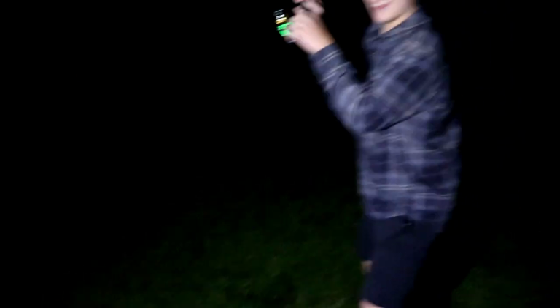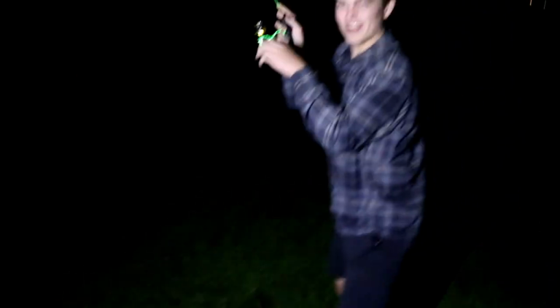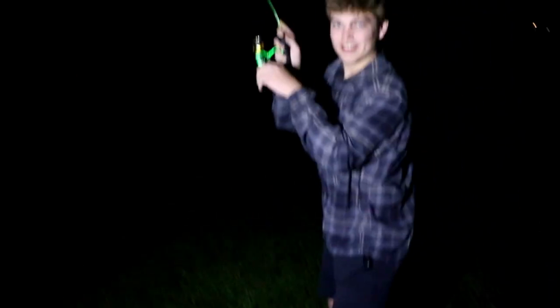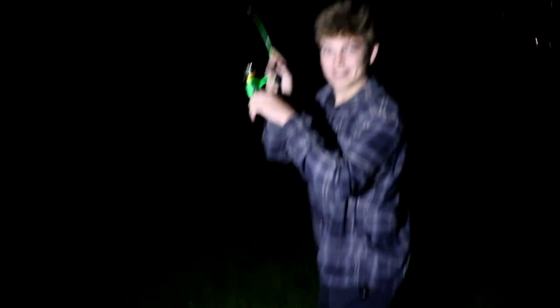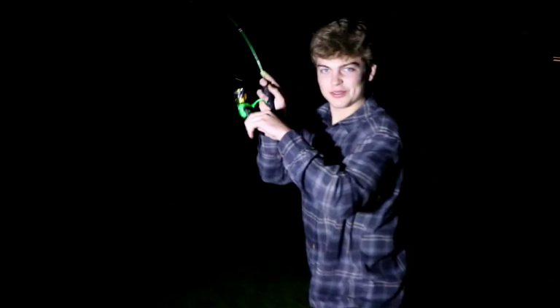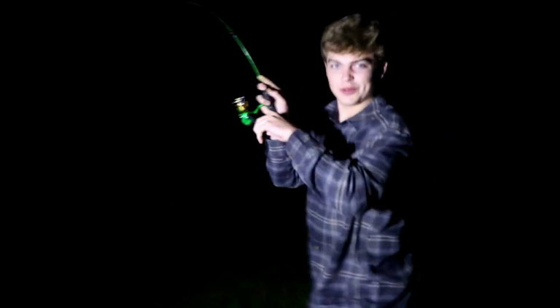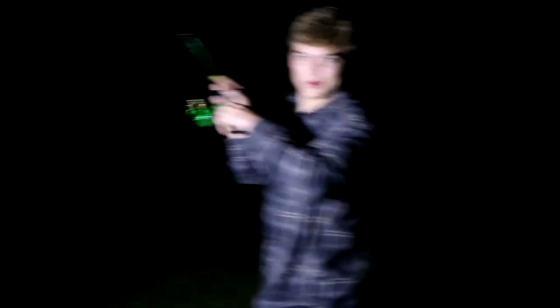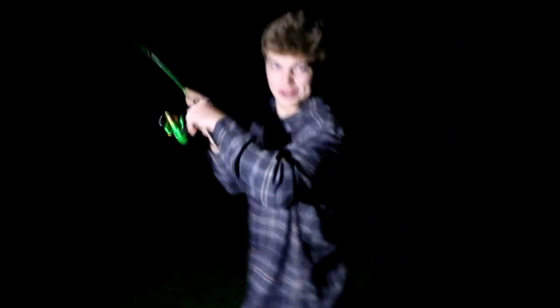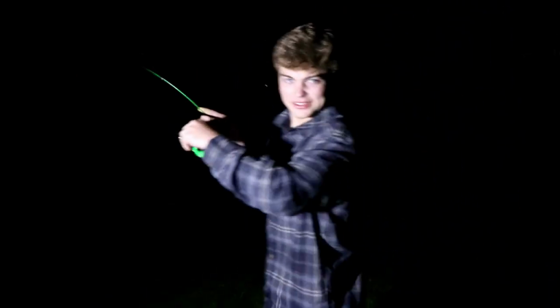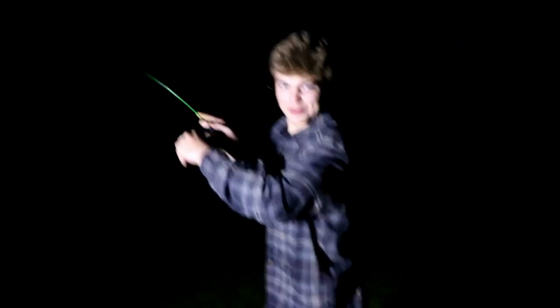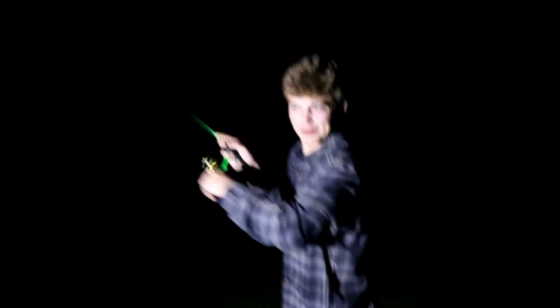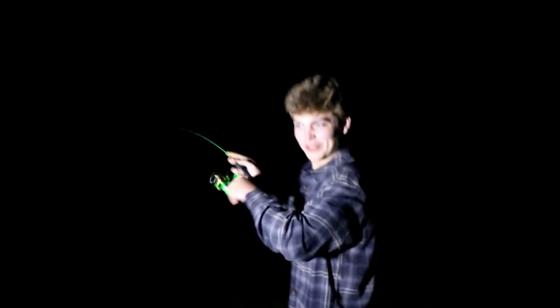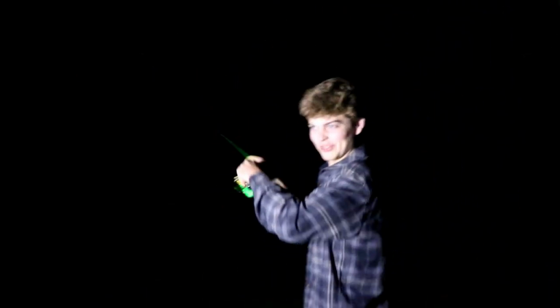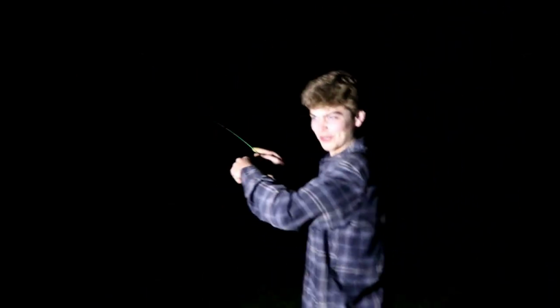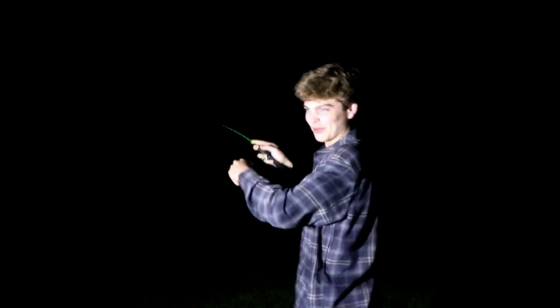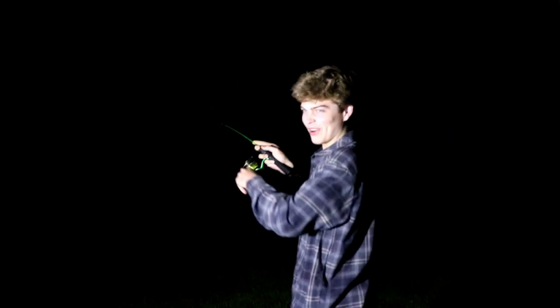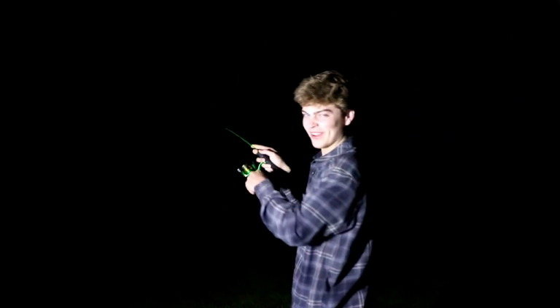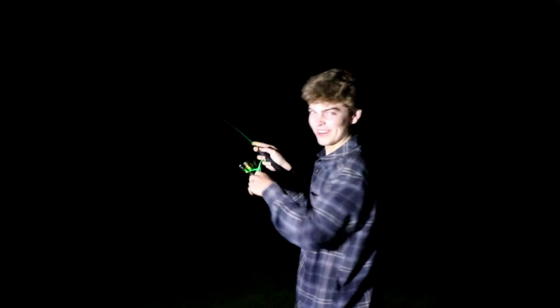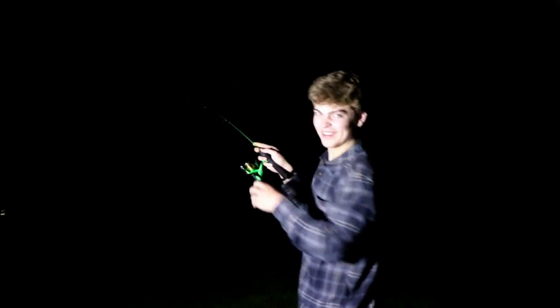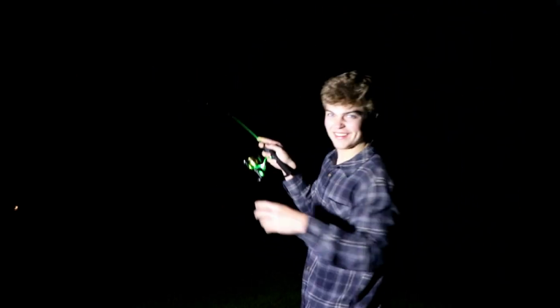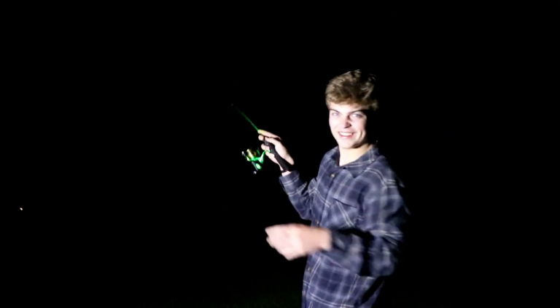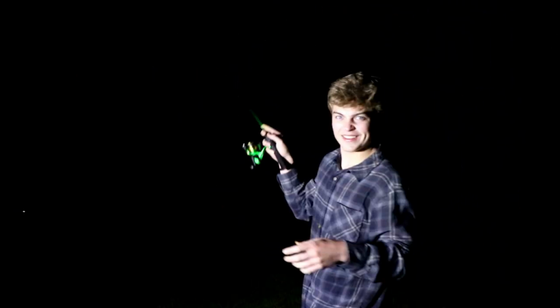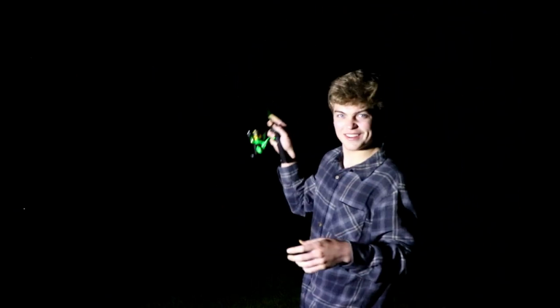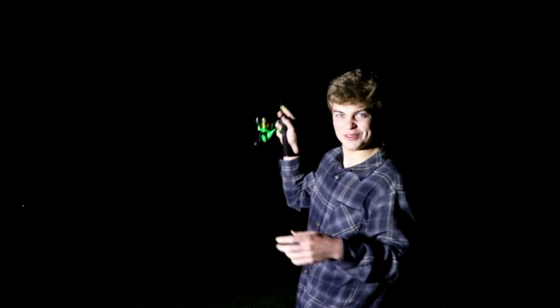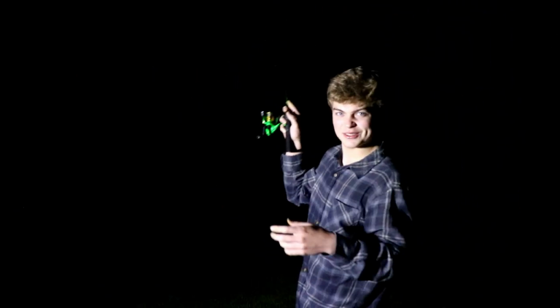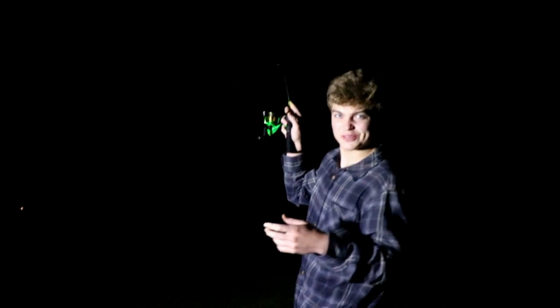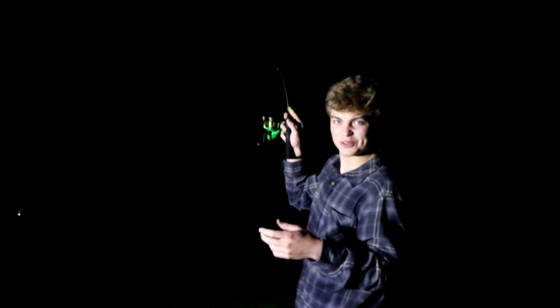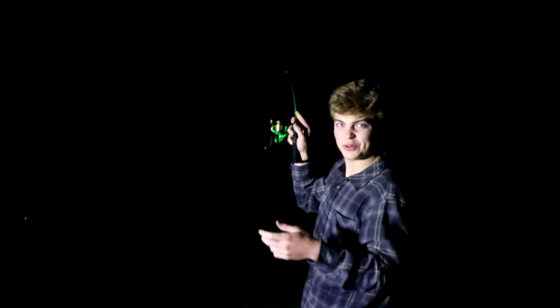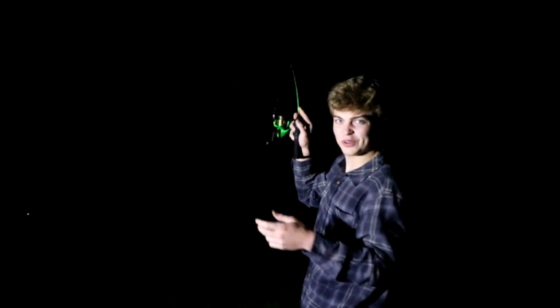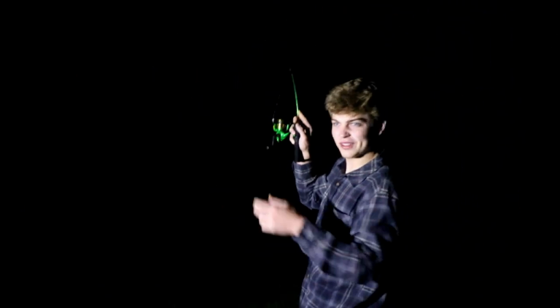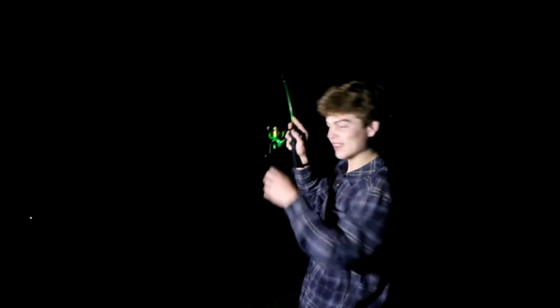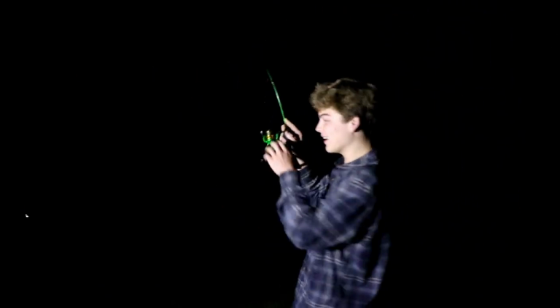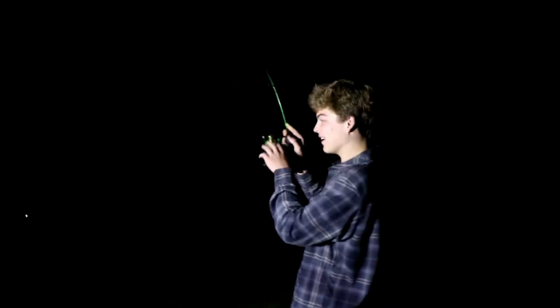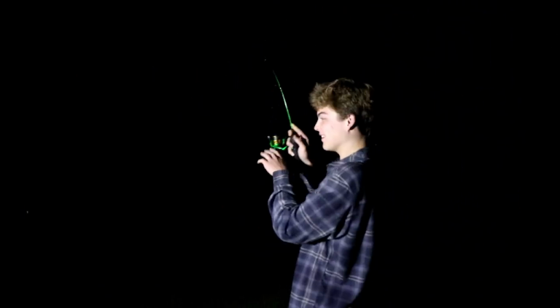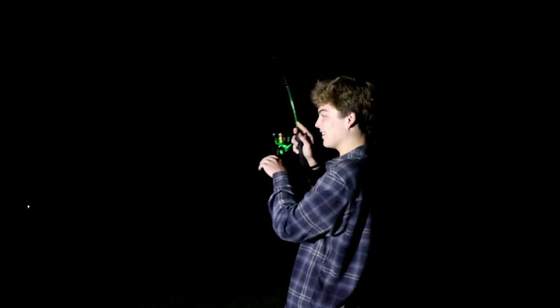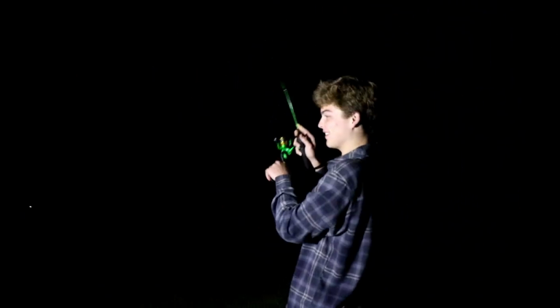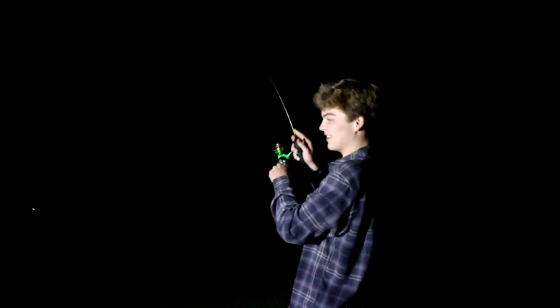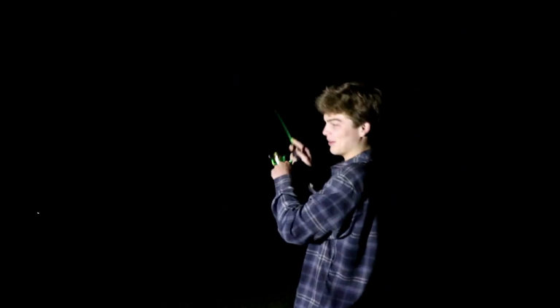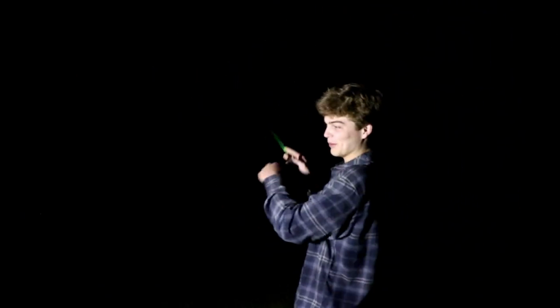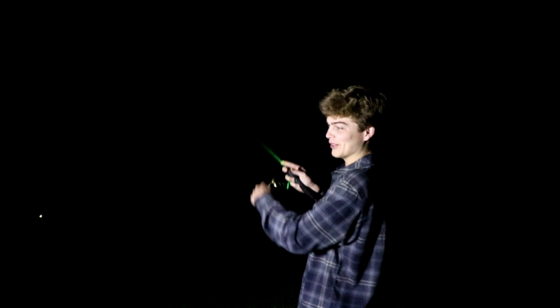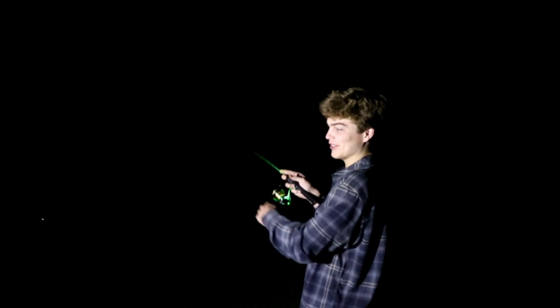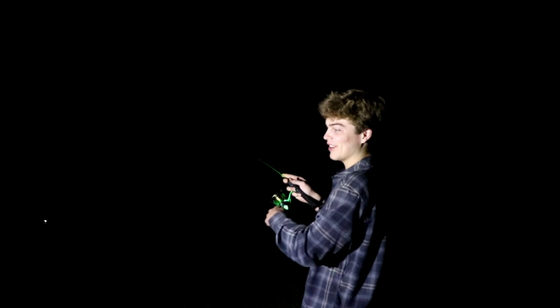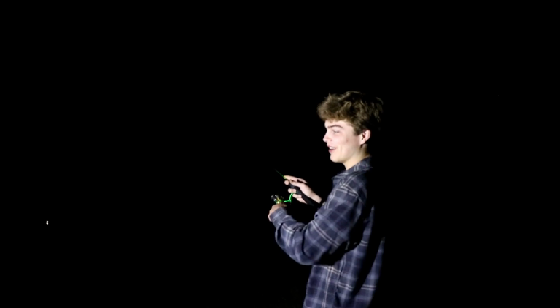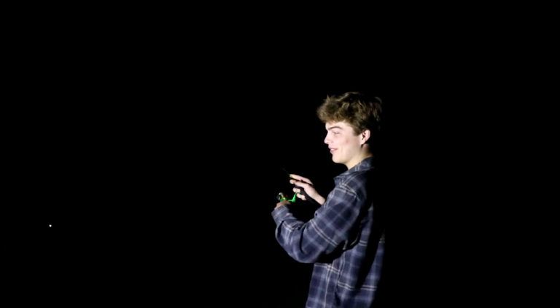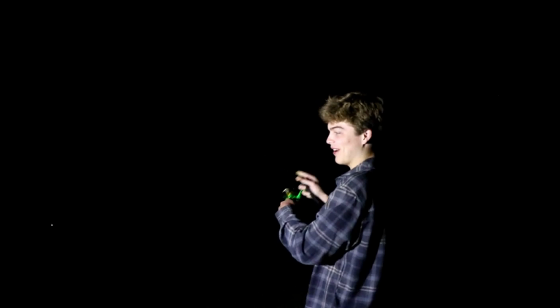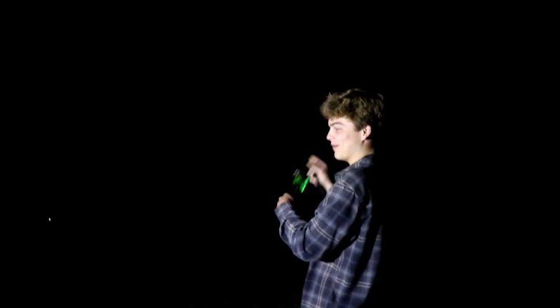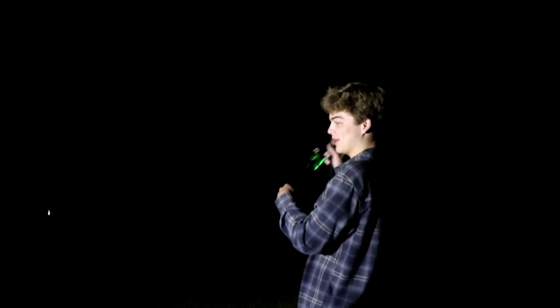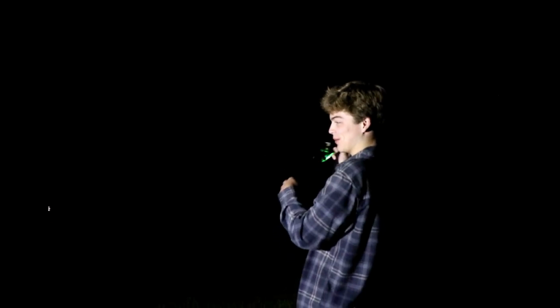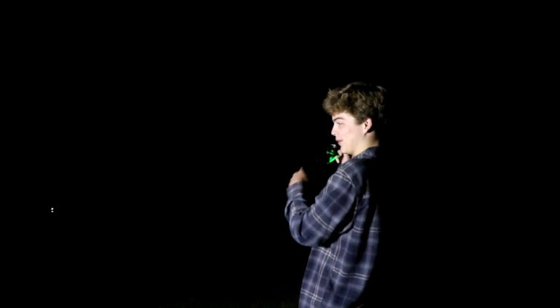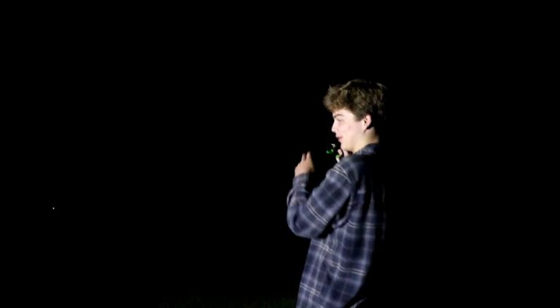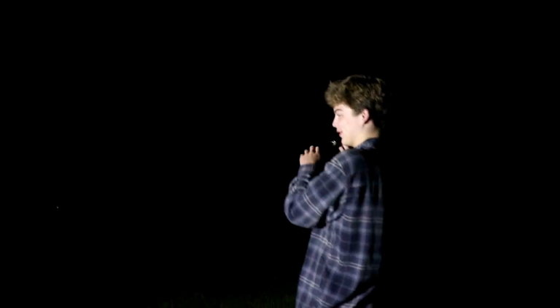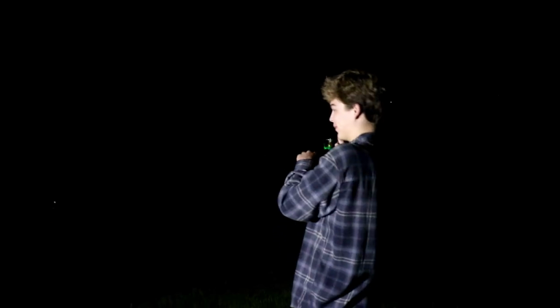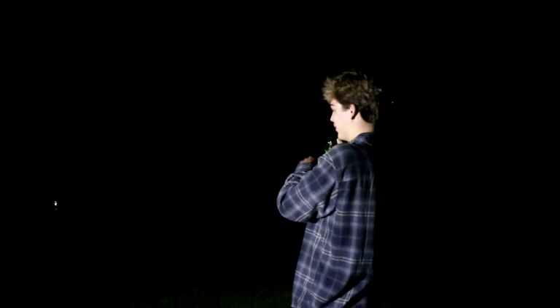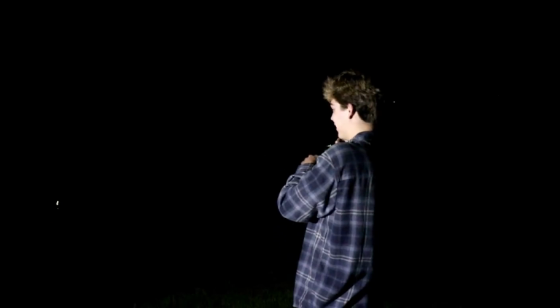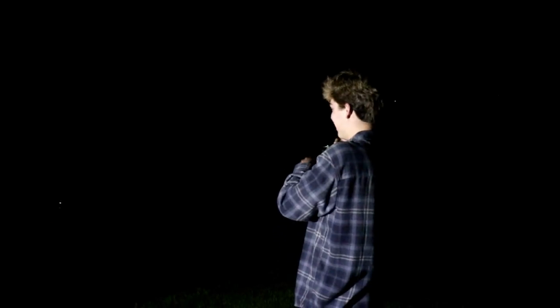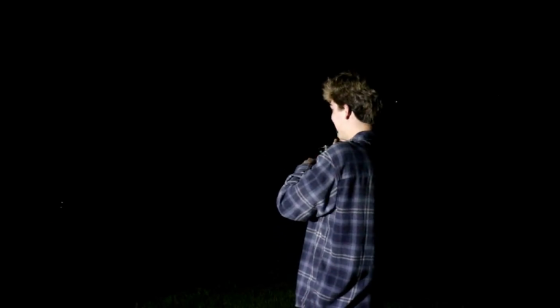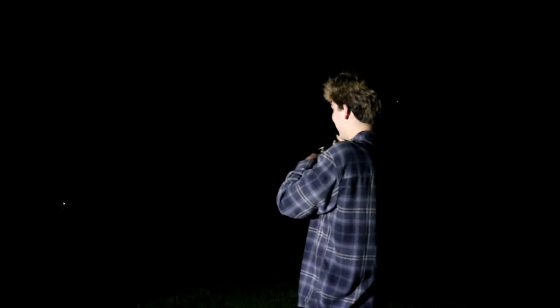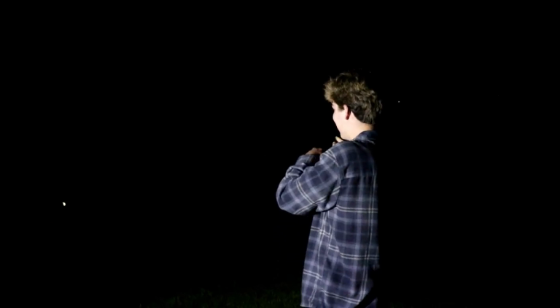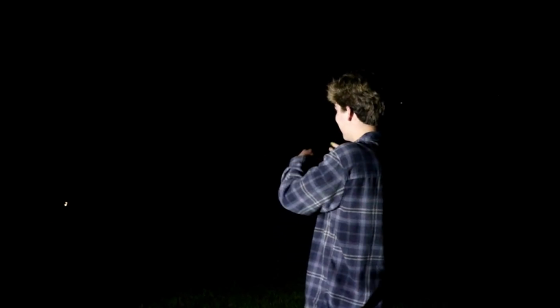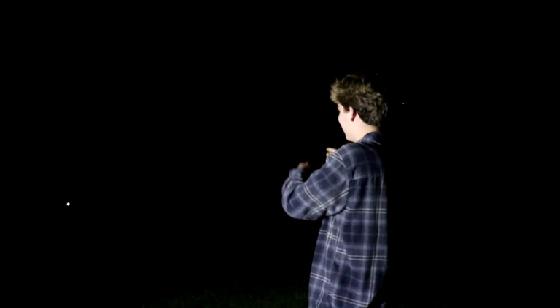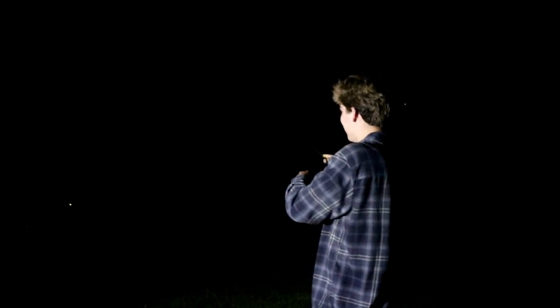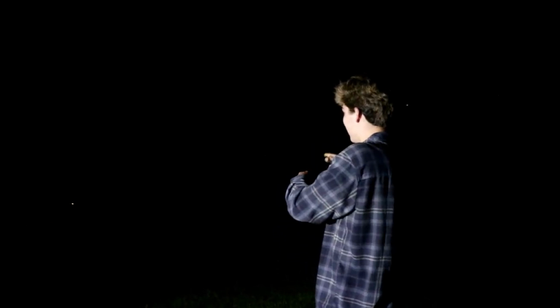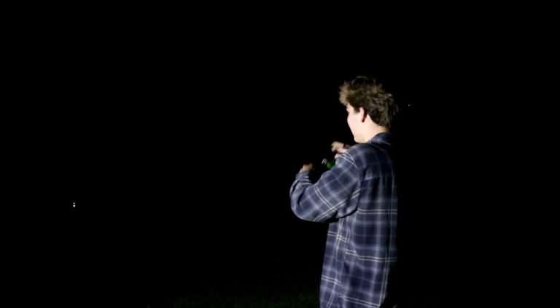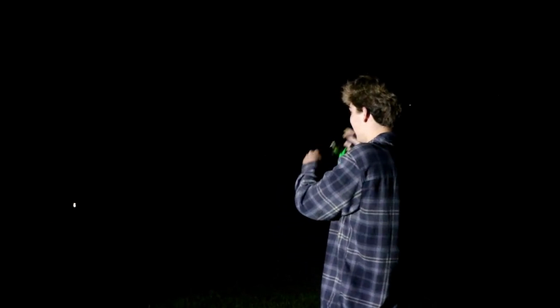Alright guys, well we hooked up on the little rod - it wasn't recording, I did a bunch like five minutes before this. Wait, we might be on this little rod.